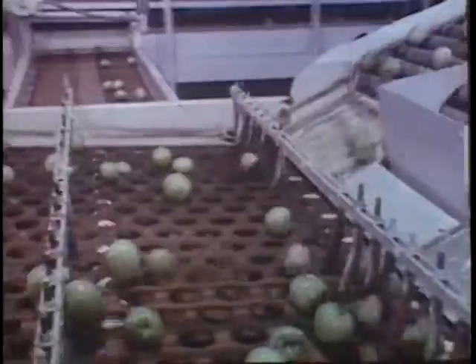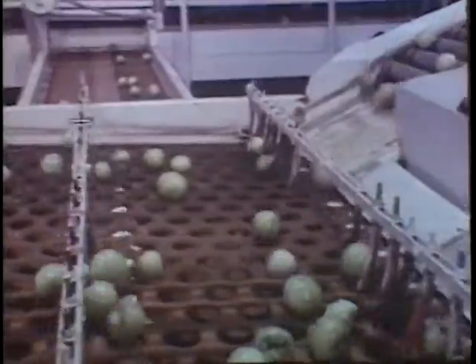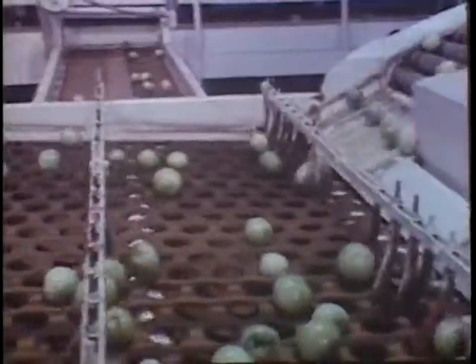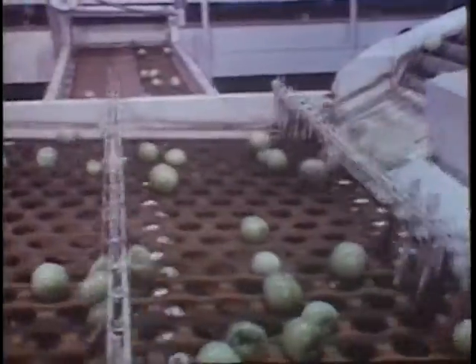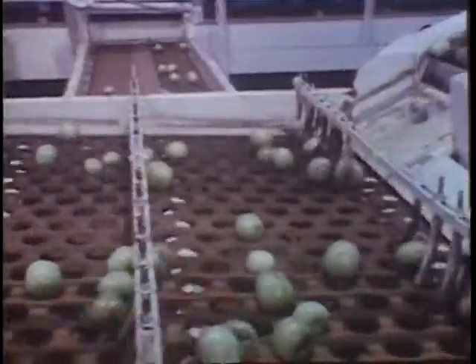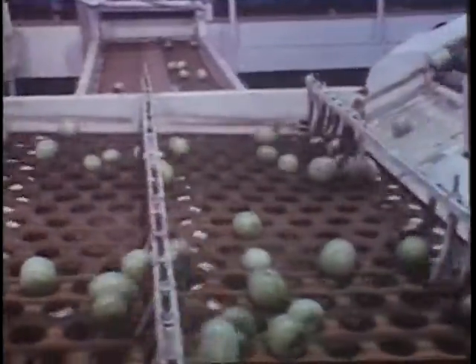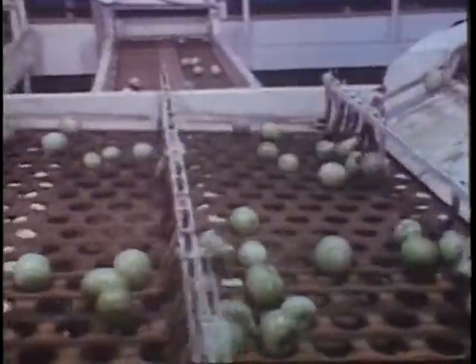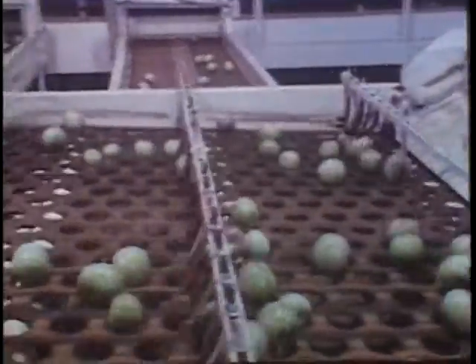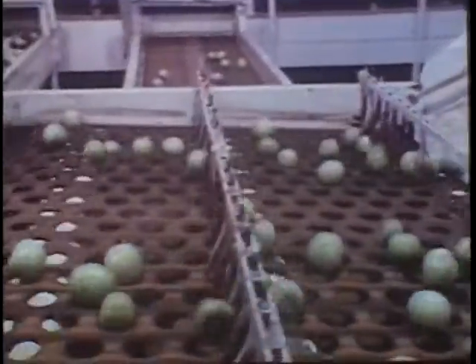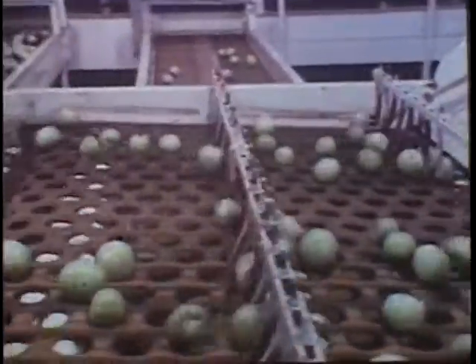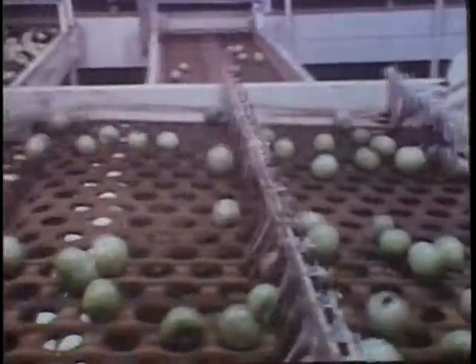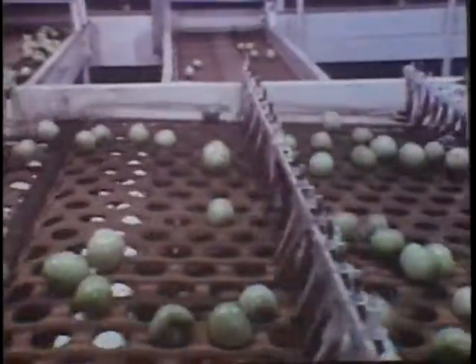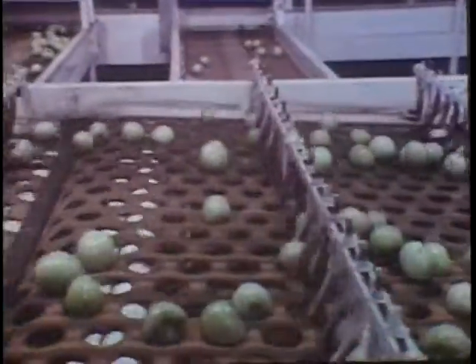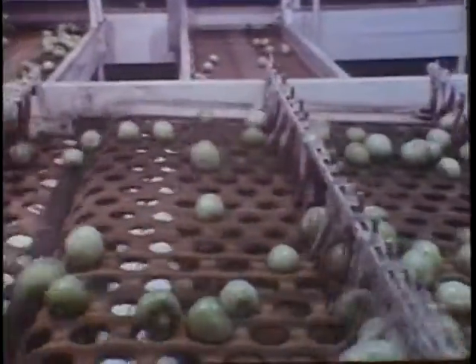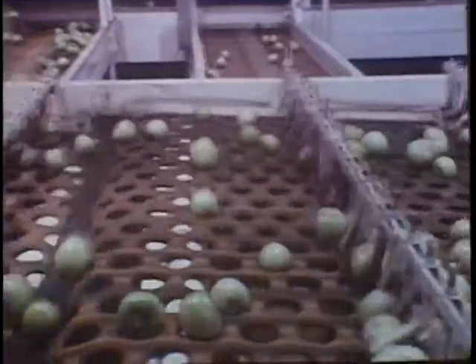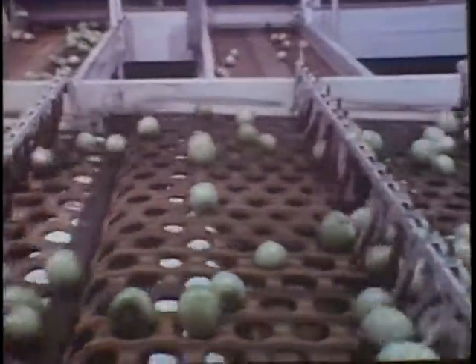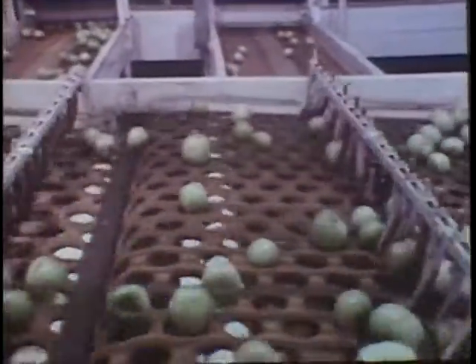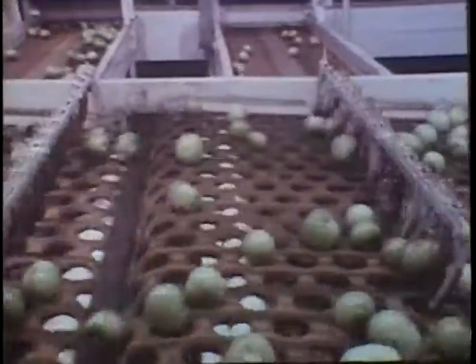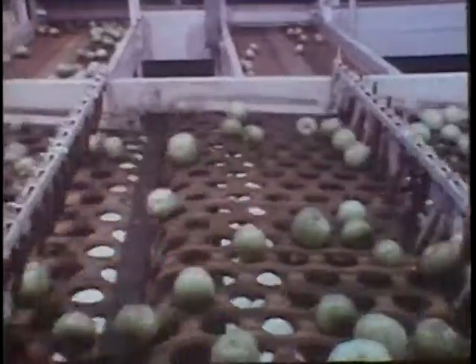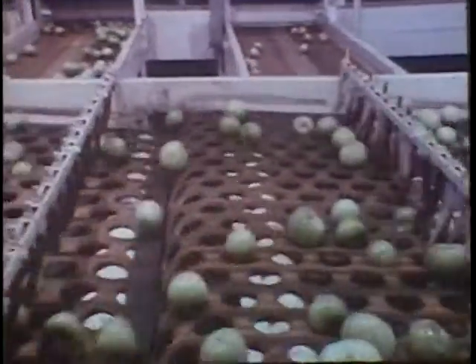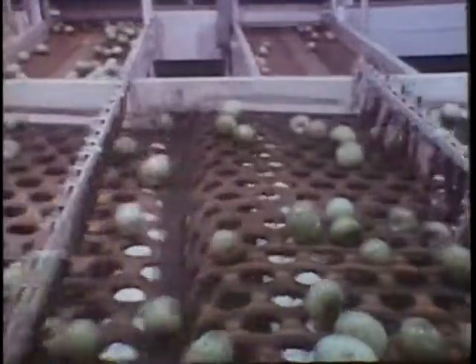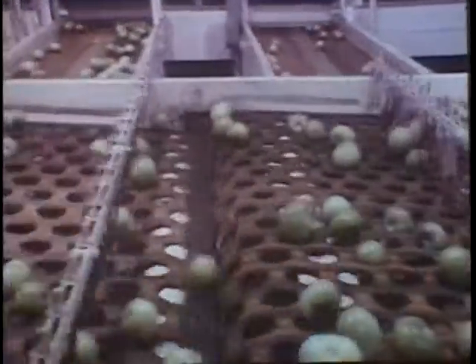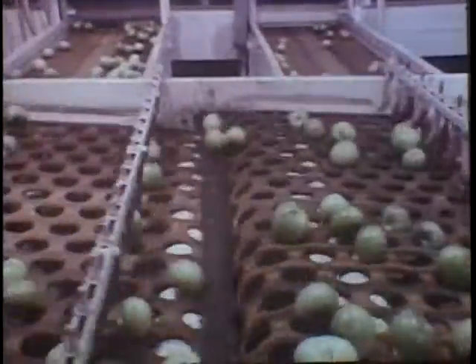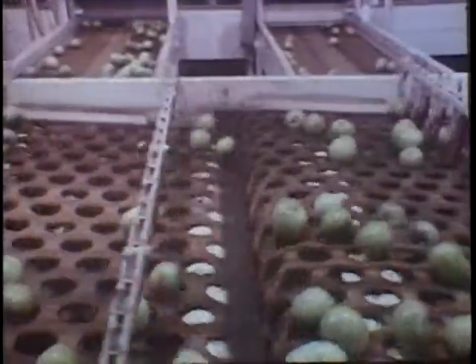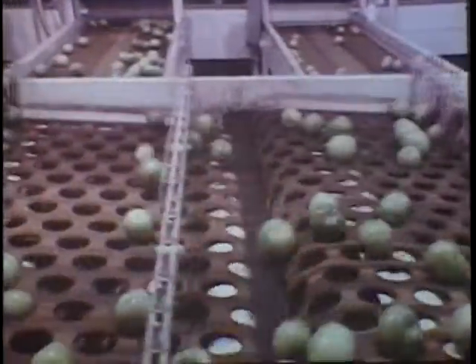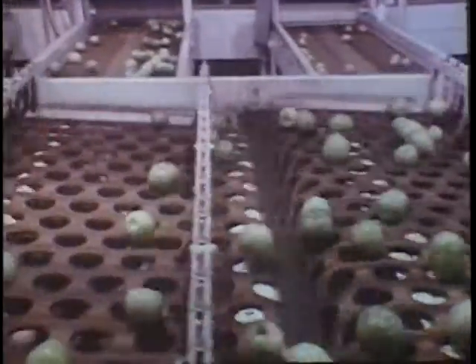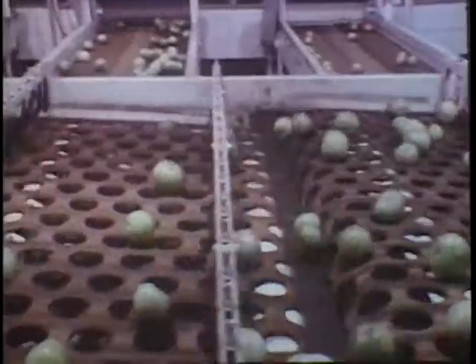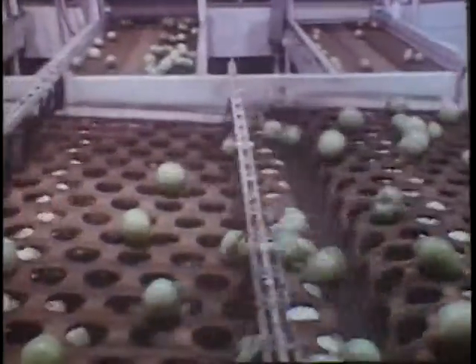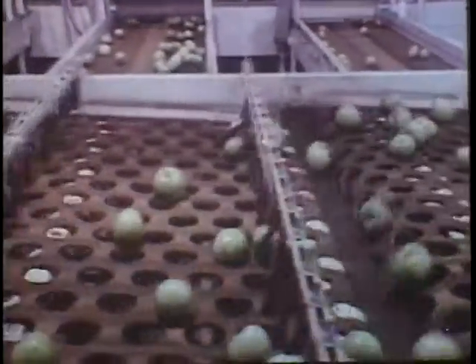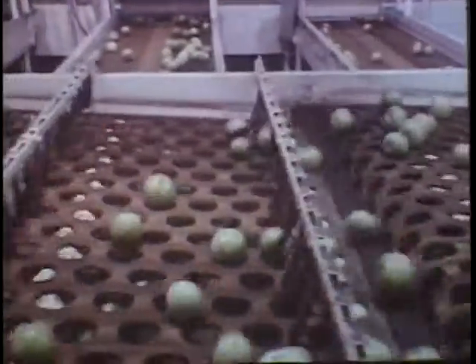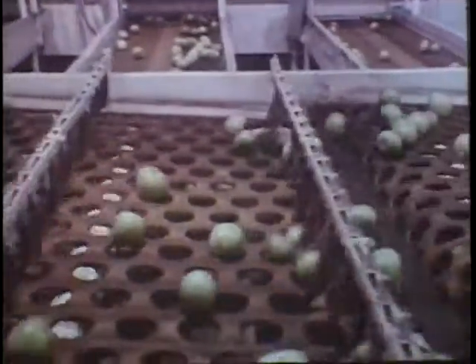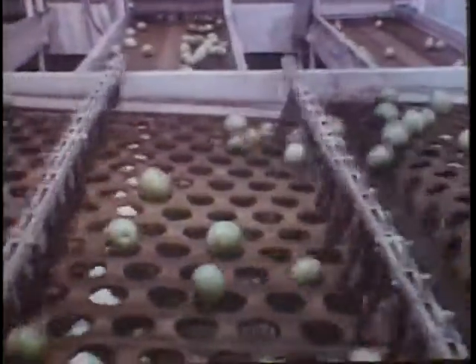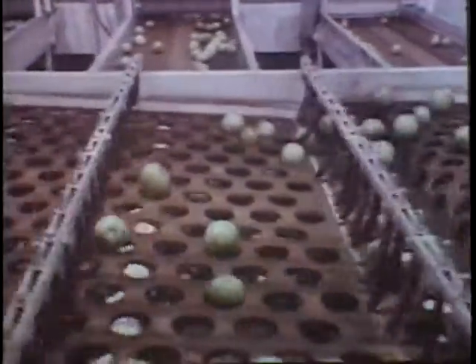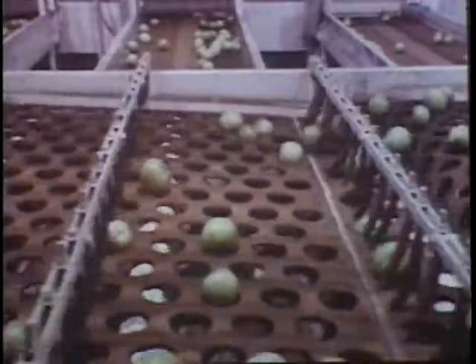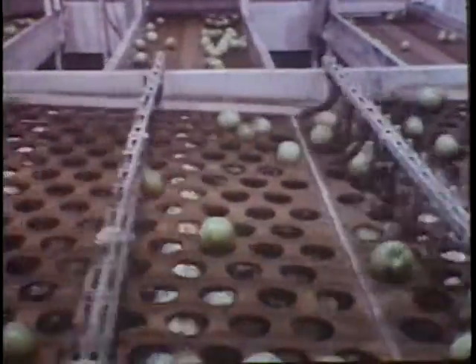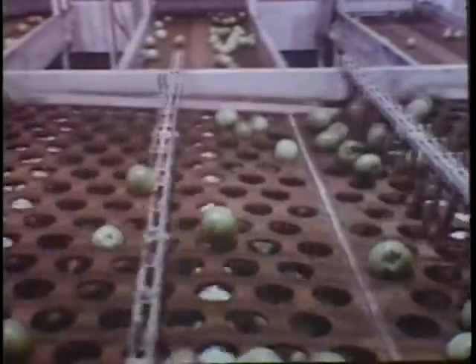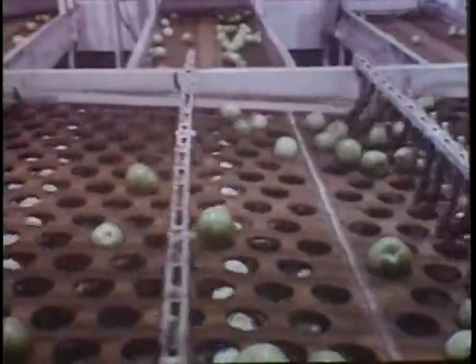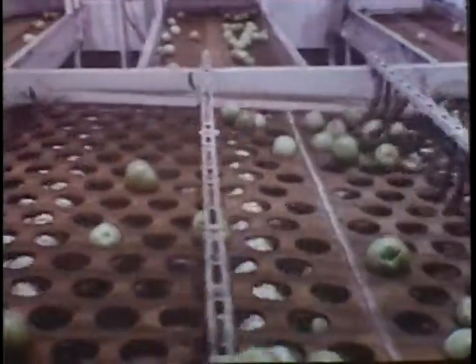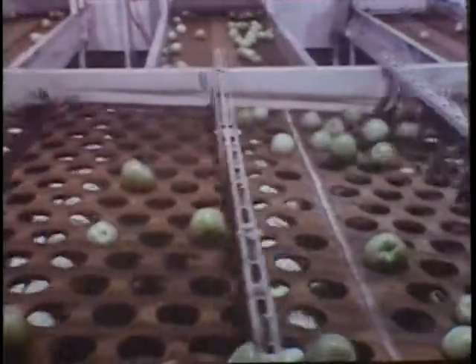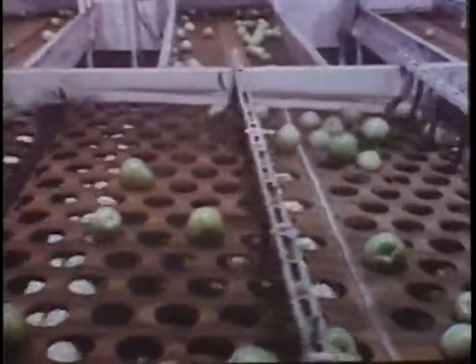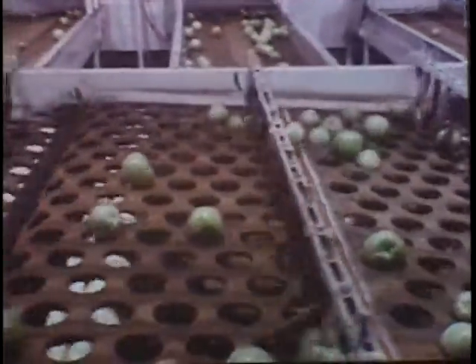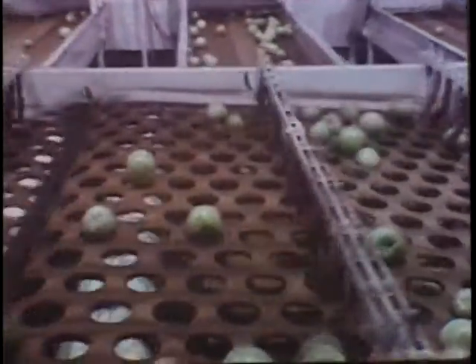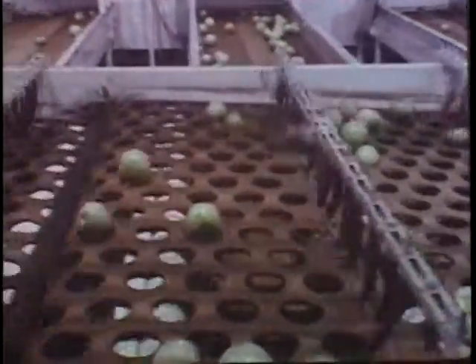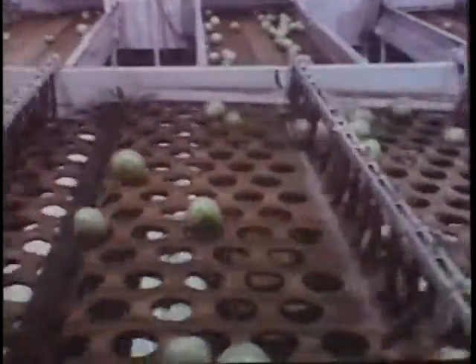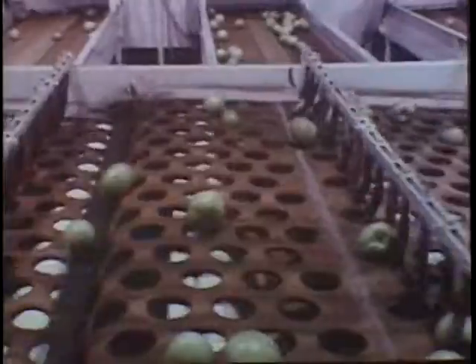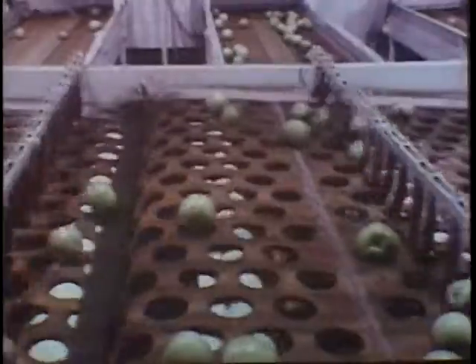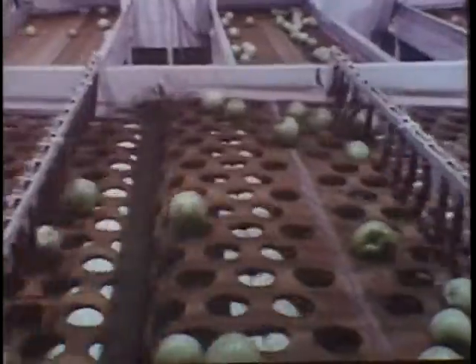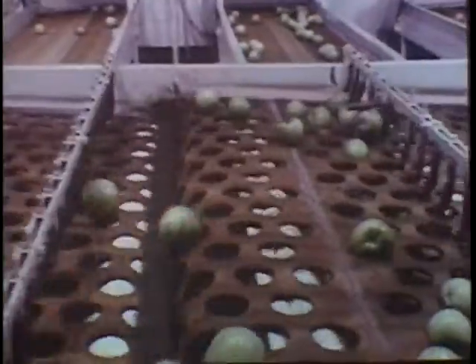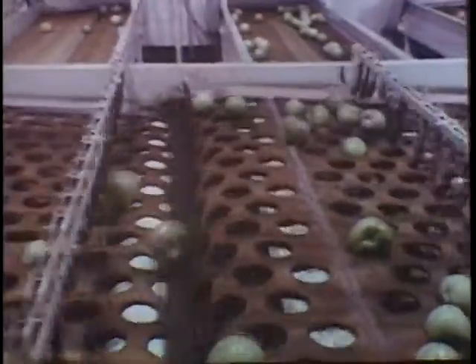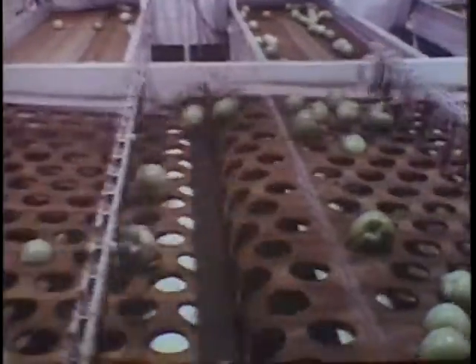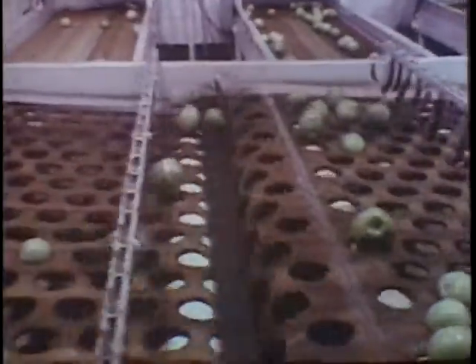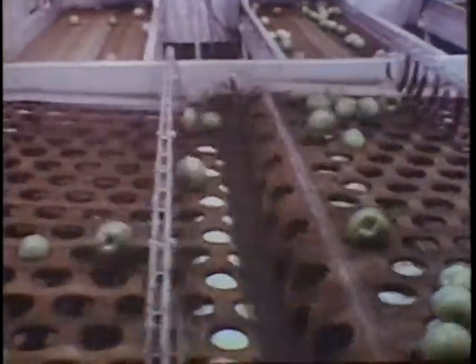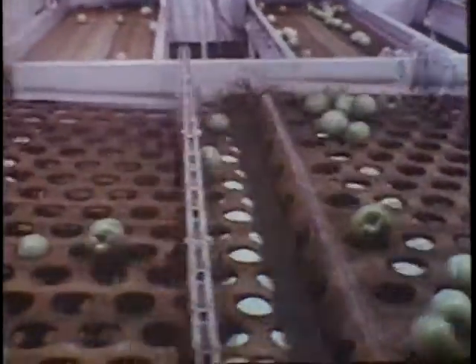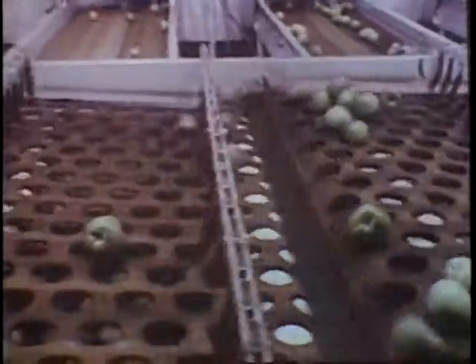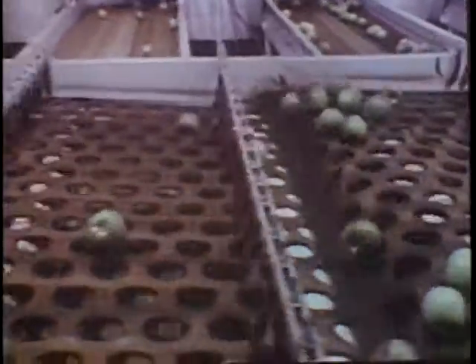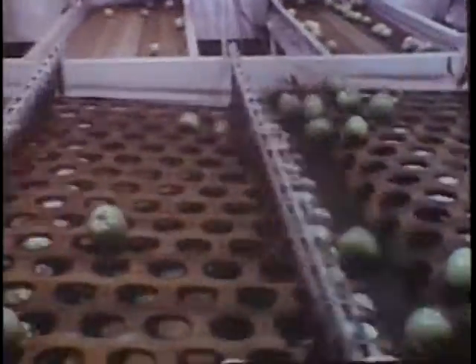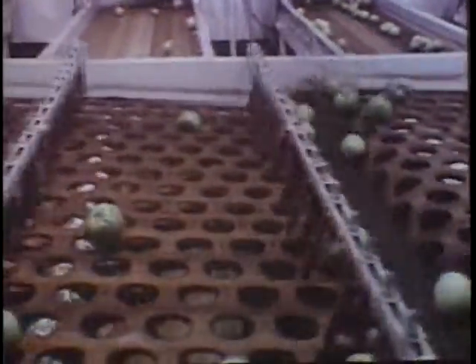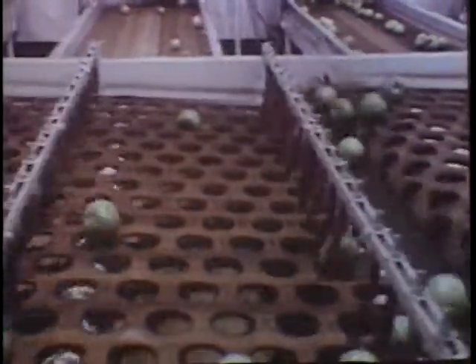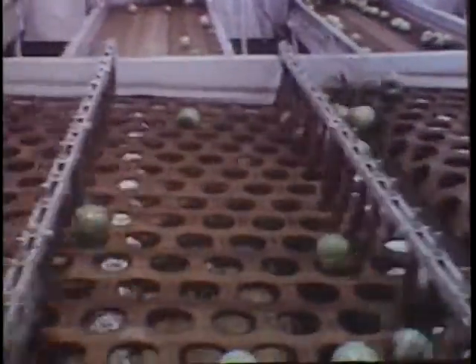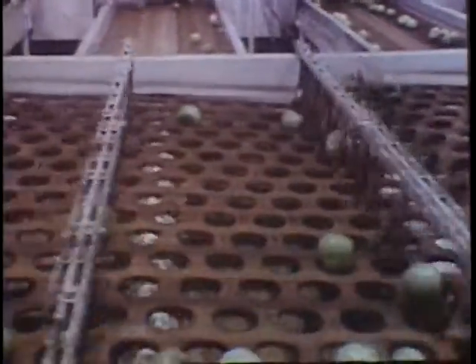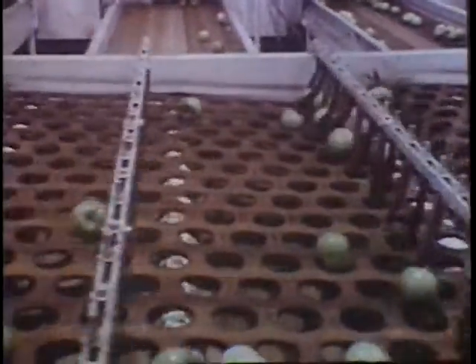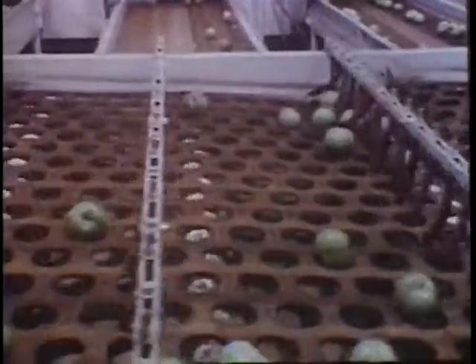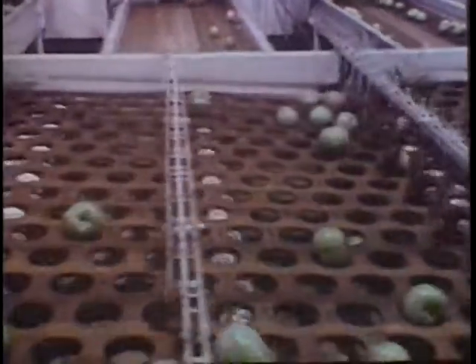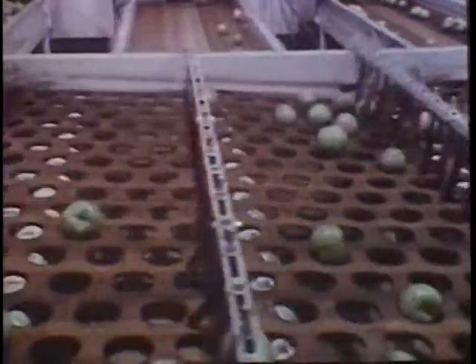Tomatoes are carefully separated by grade, size, and maturity to meet individual requirements of buyers.